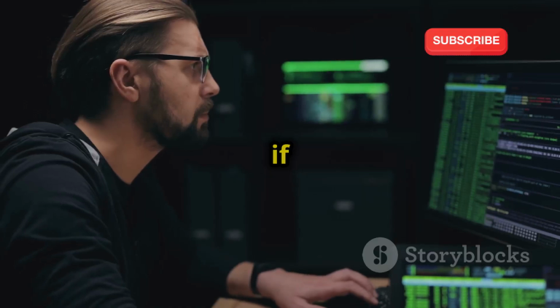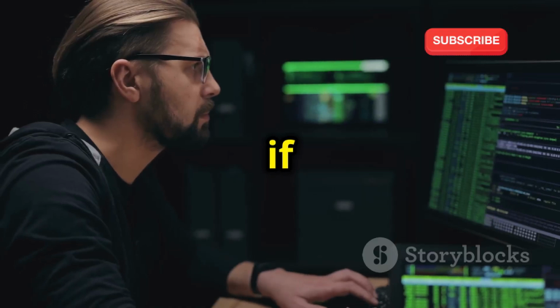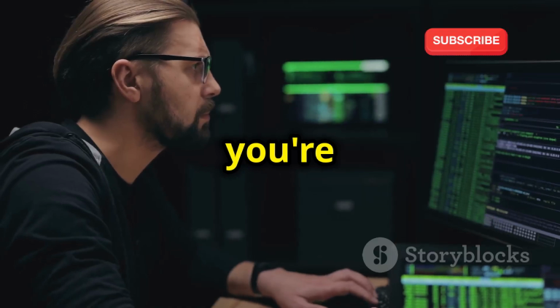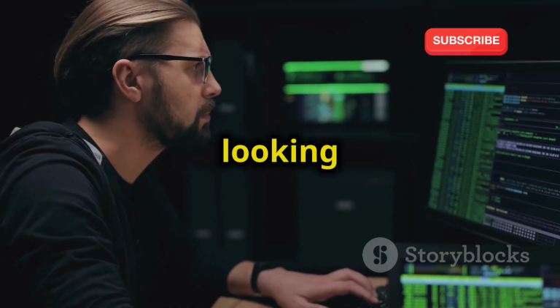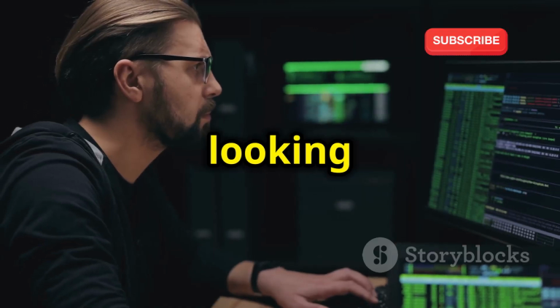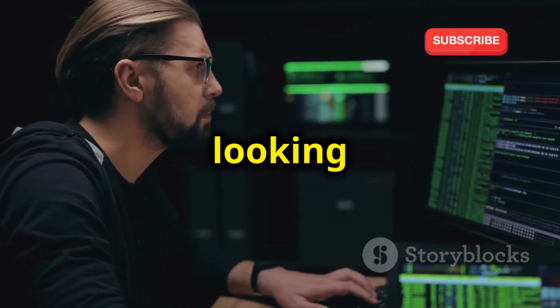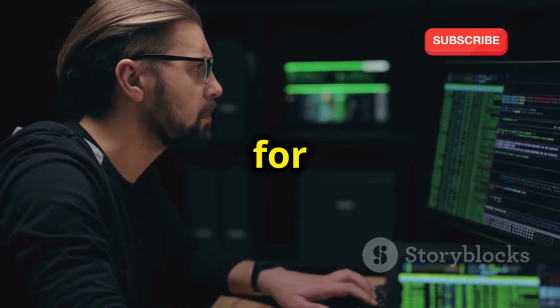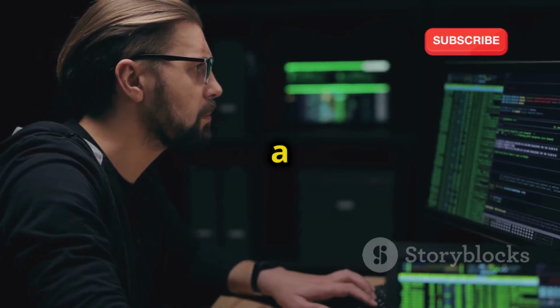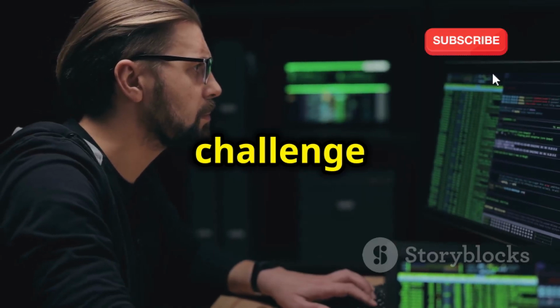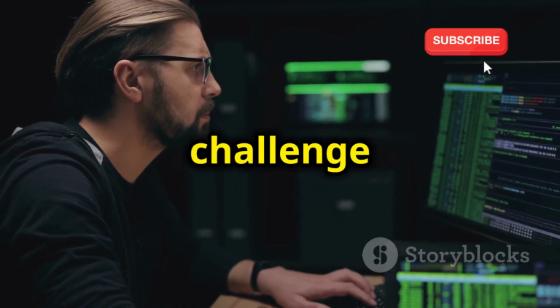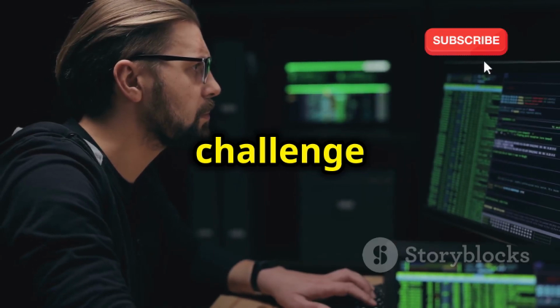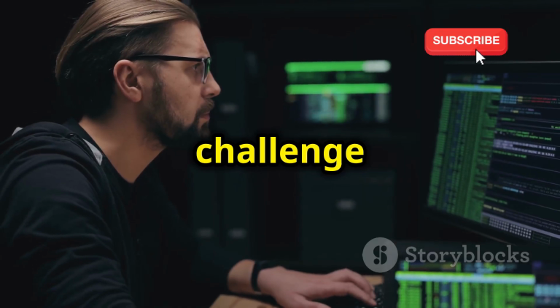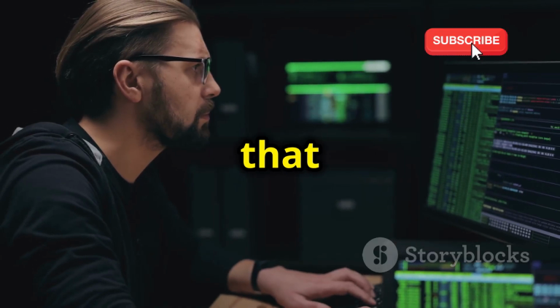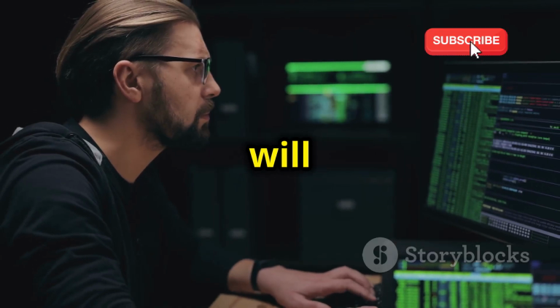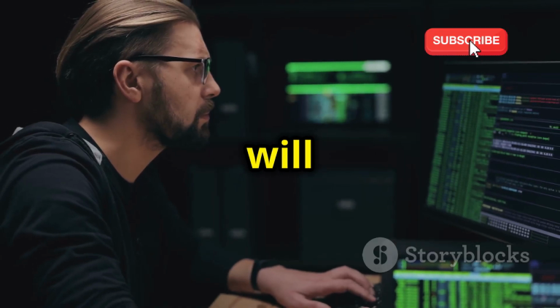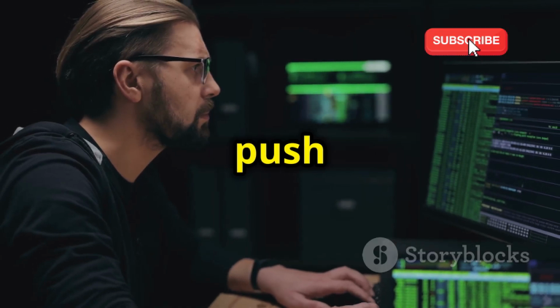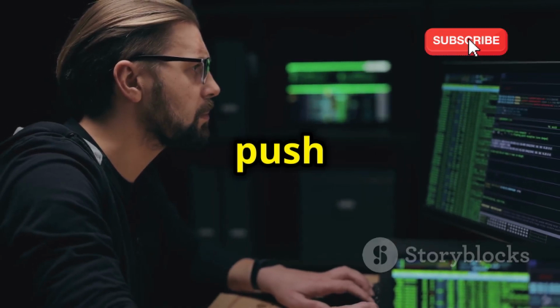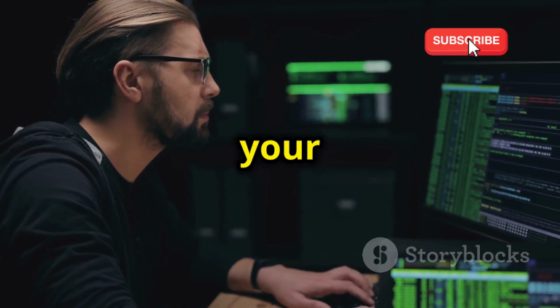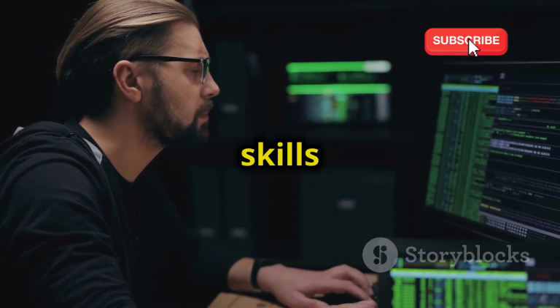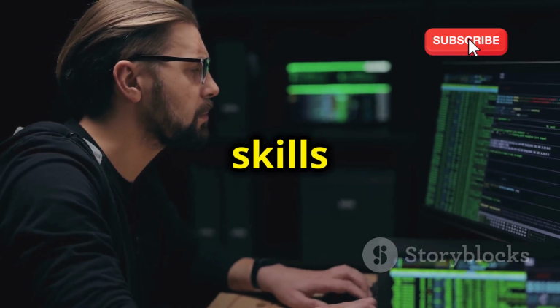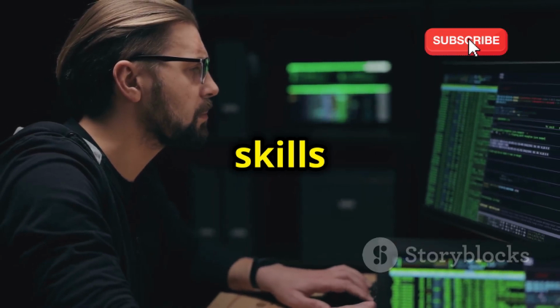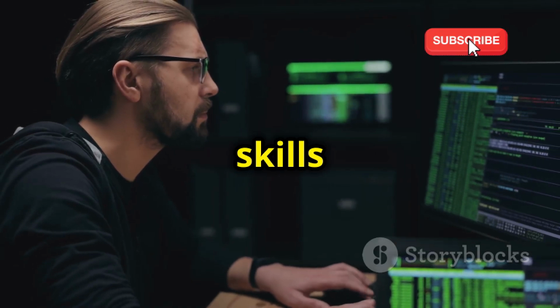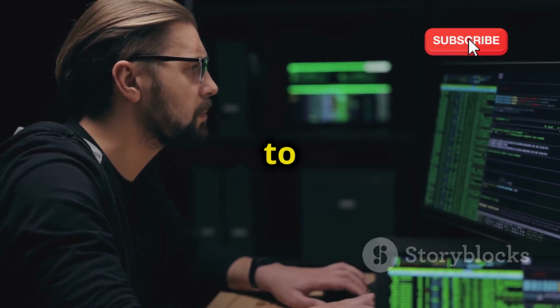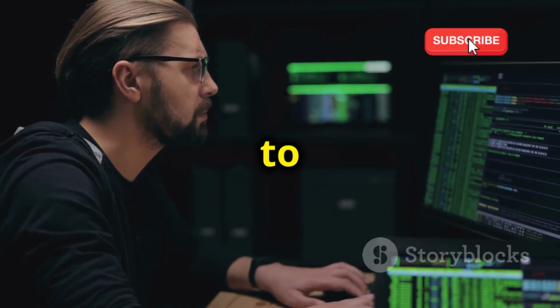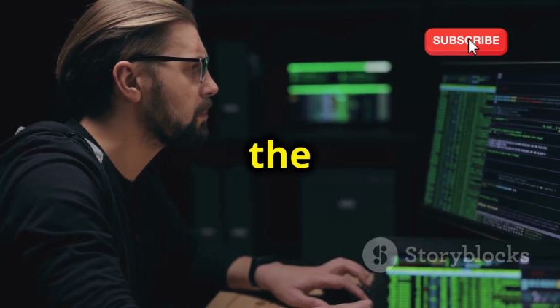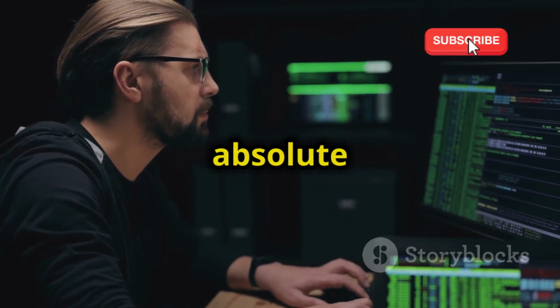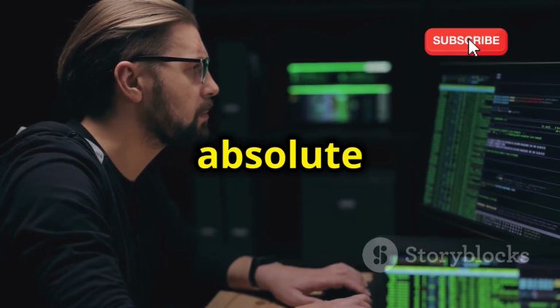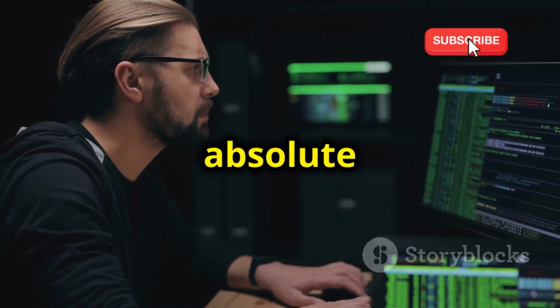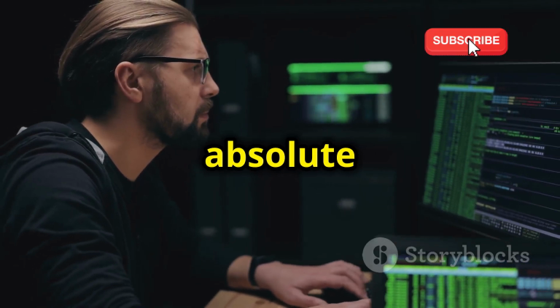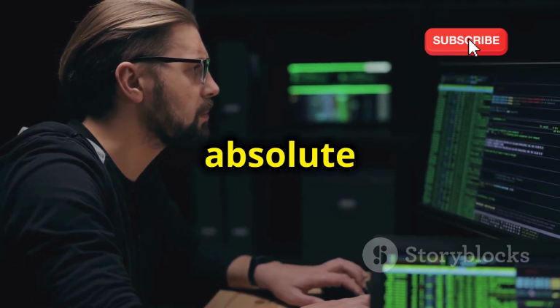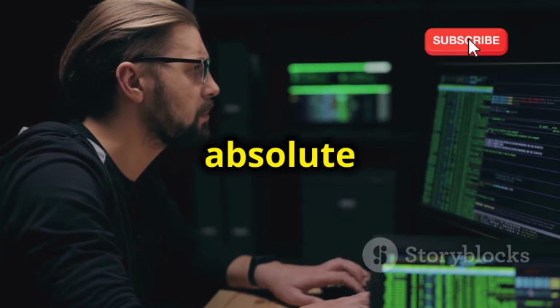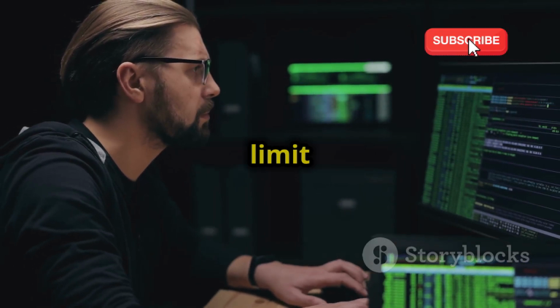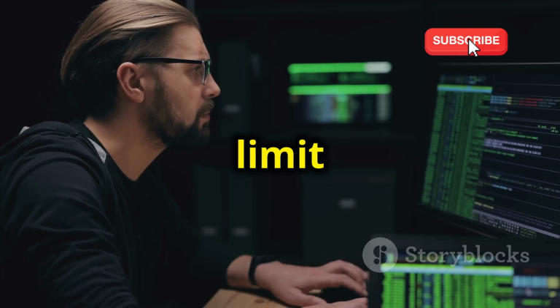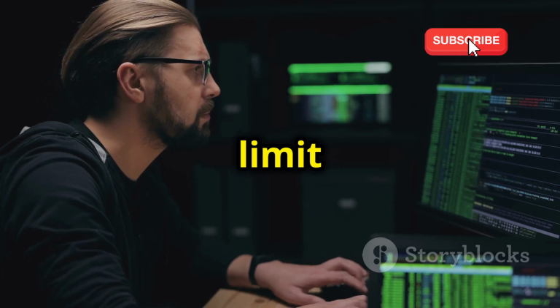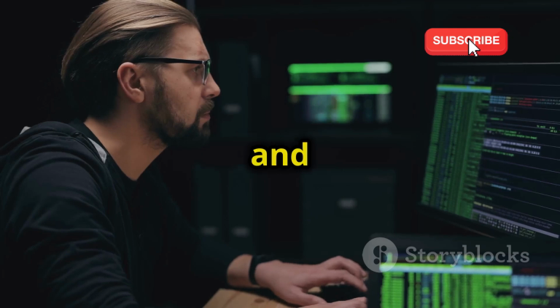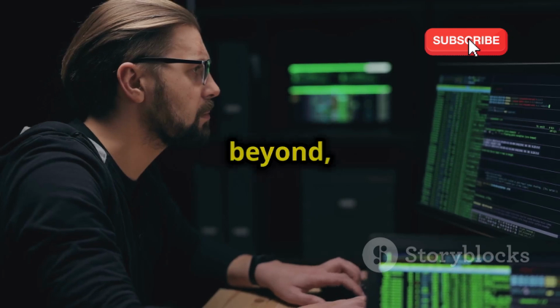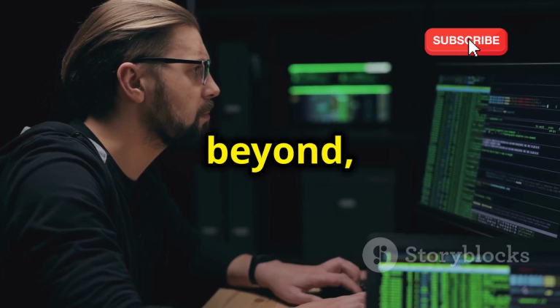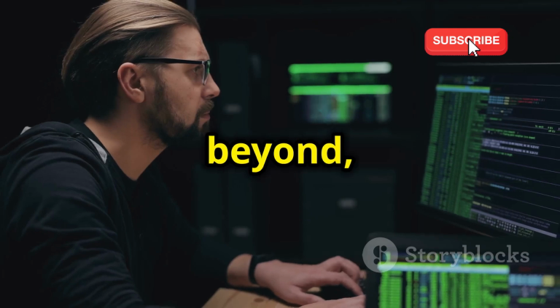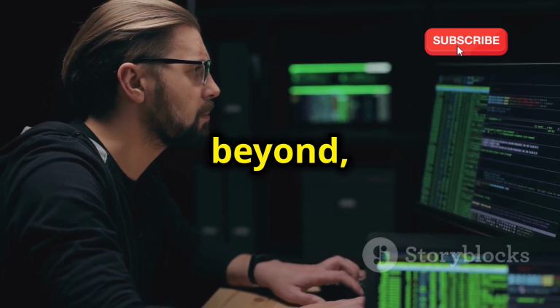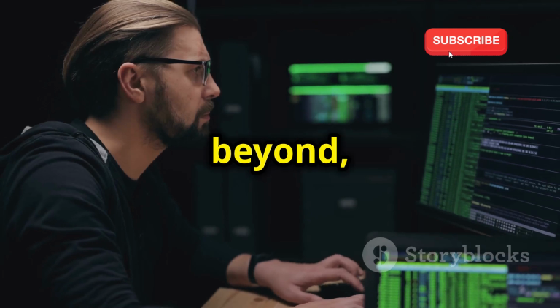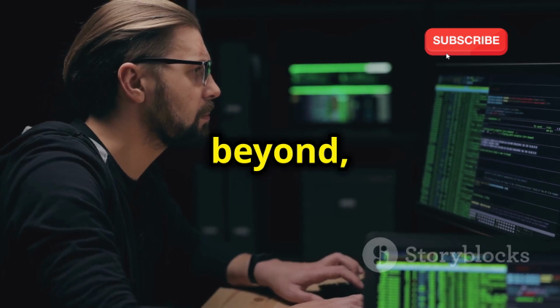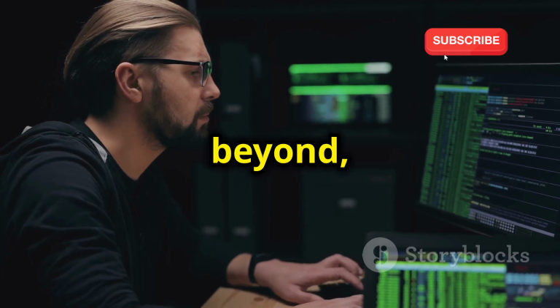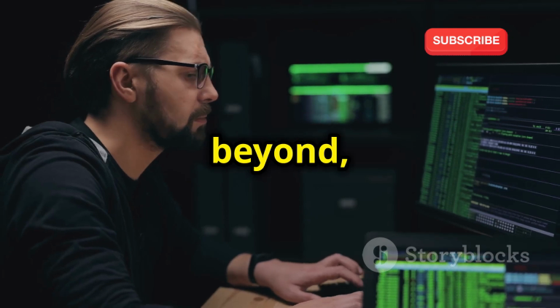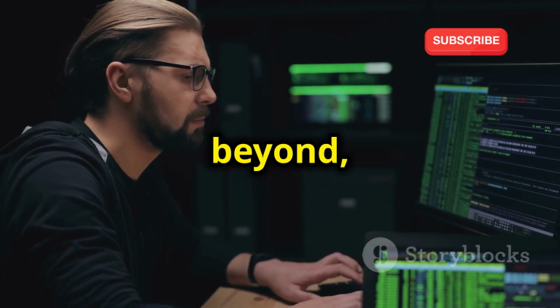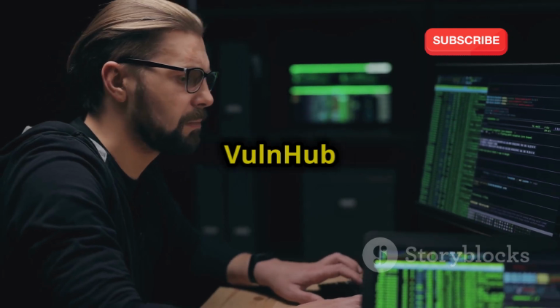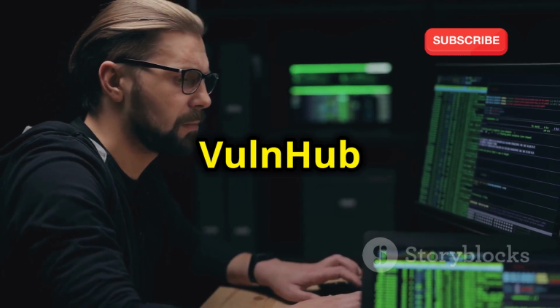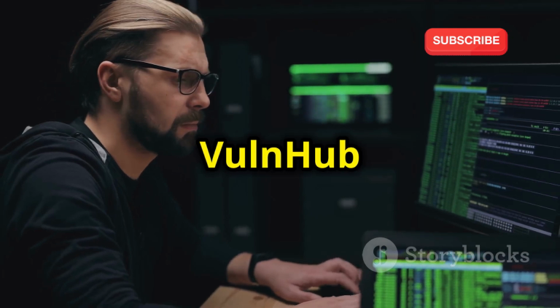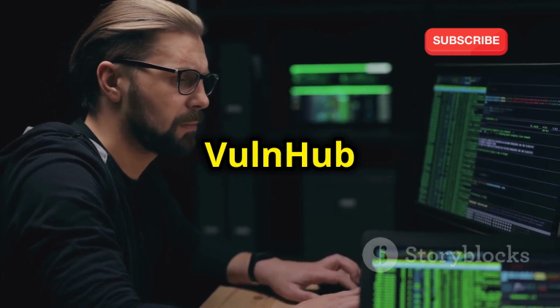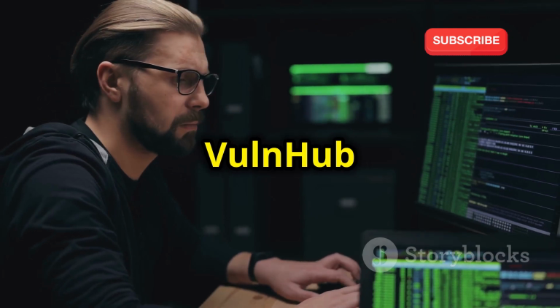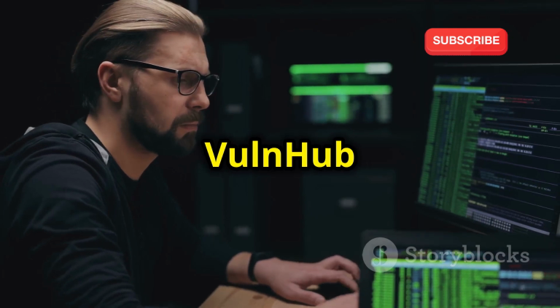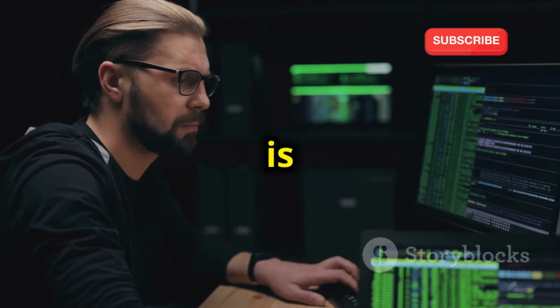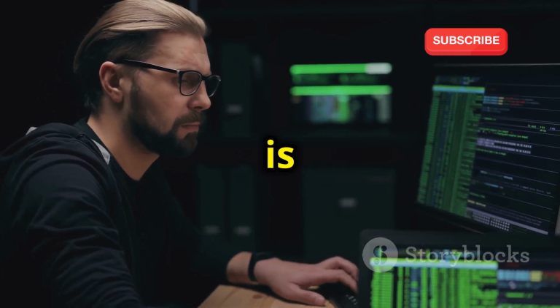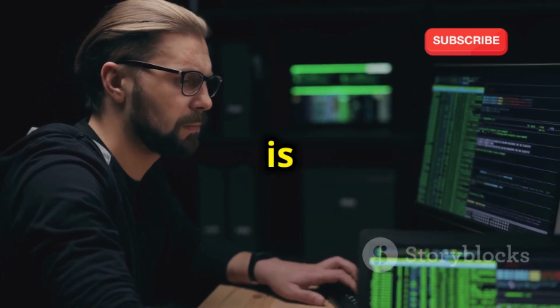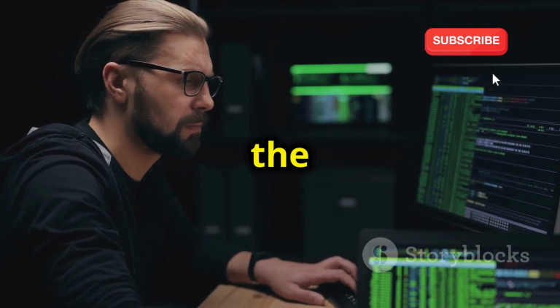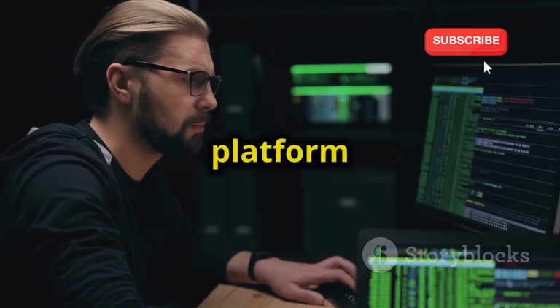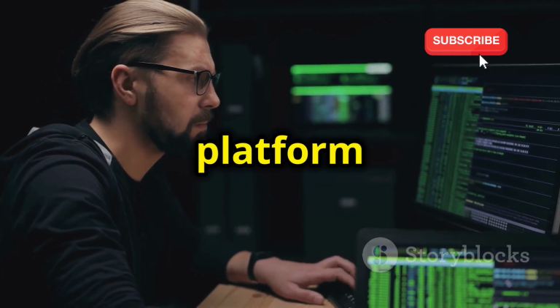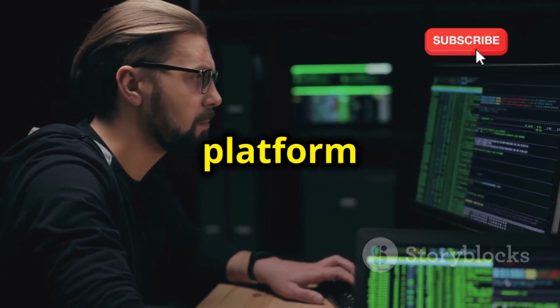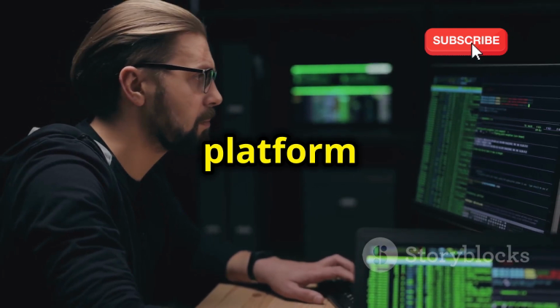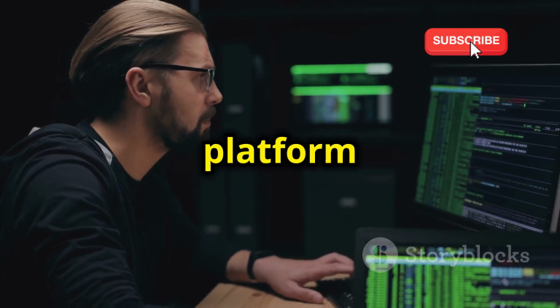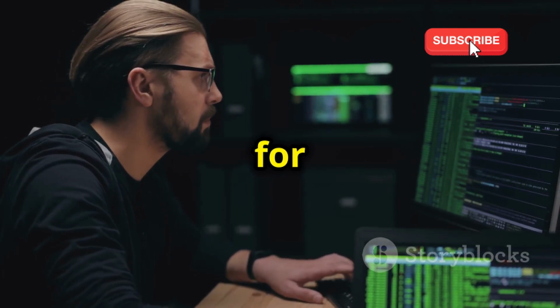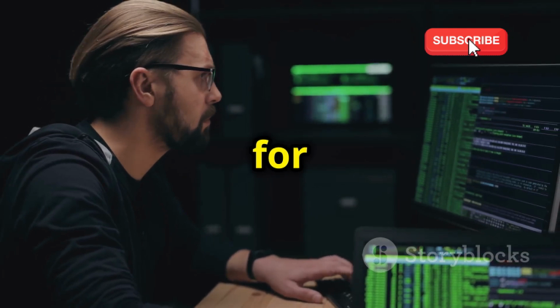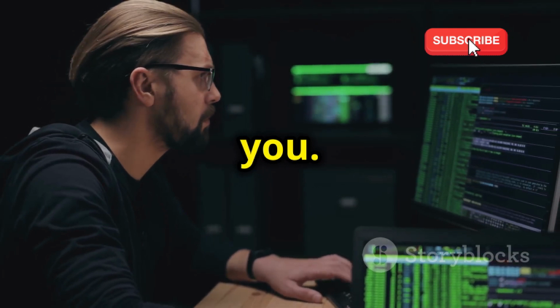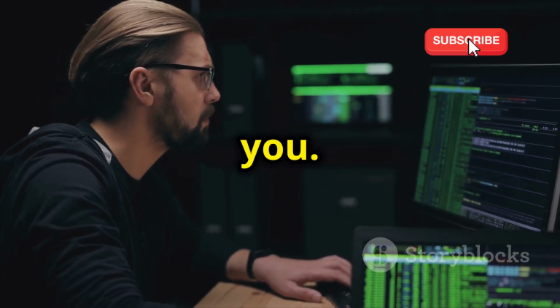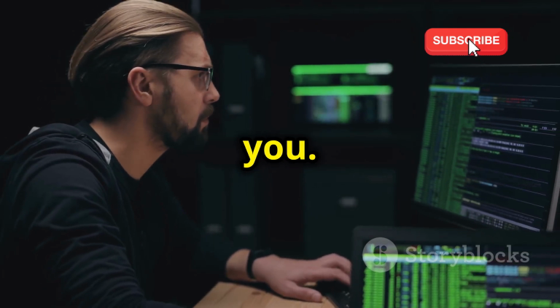So if you're looking for a challenge that will push your skills to the absolute limit and beyond, Vulnhub is the platform for you.